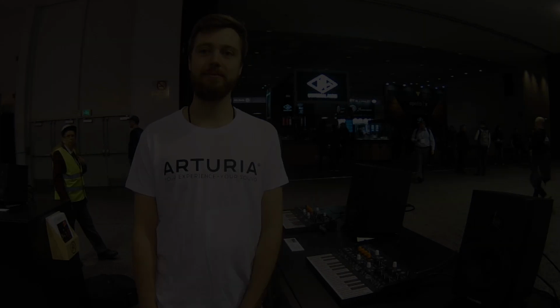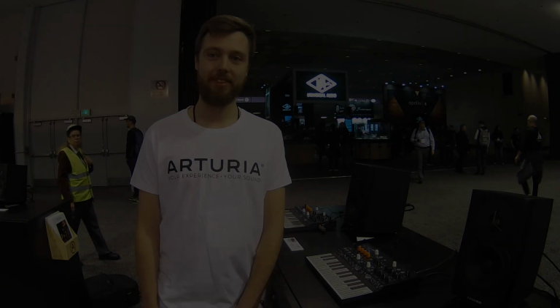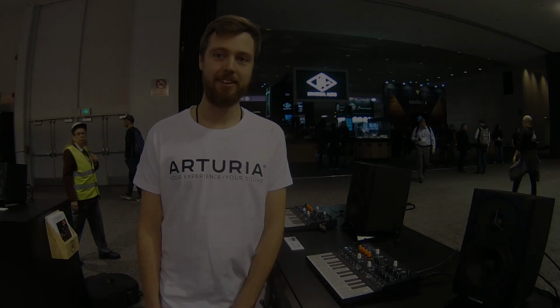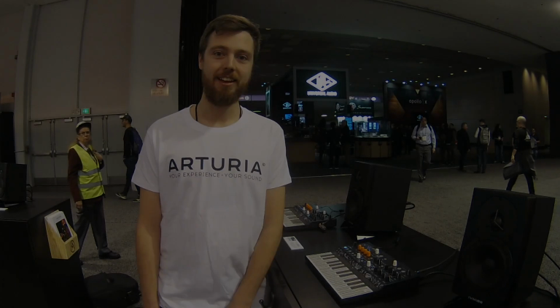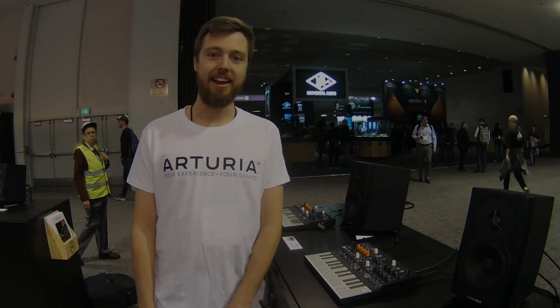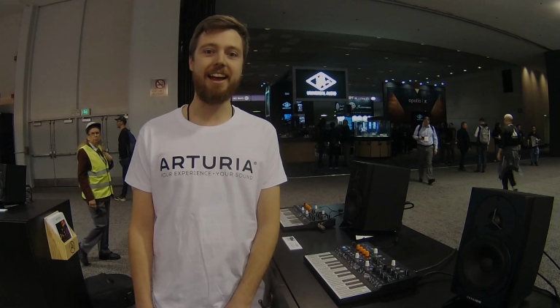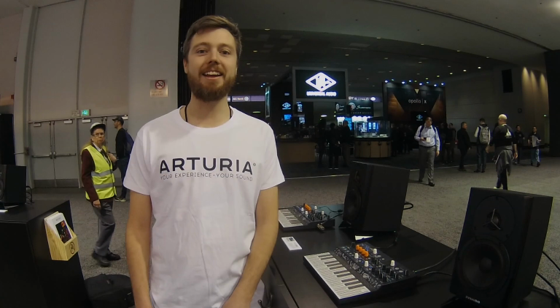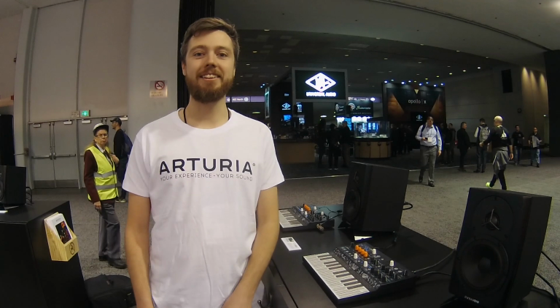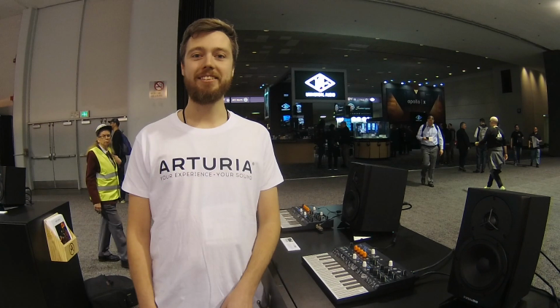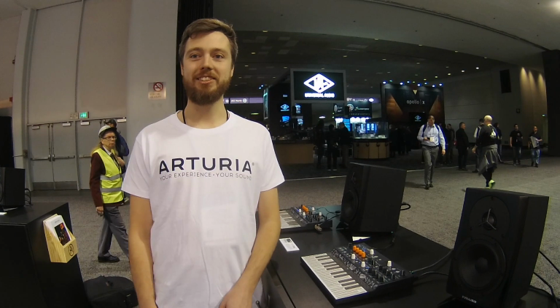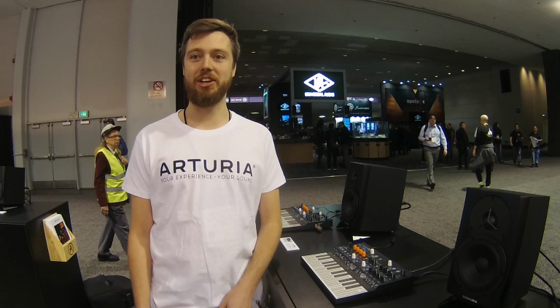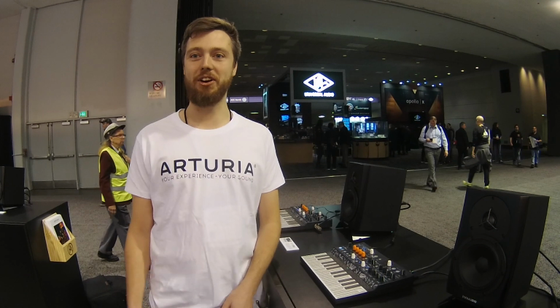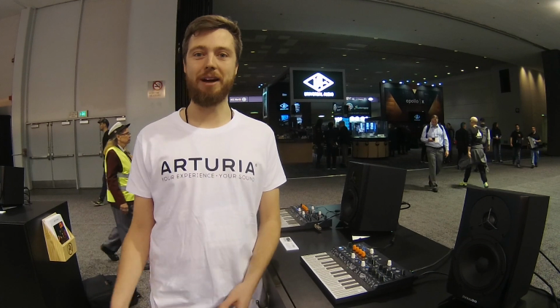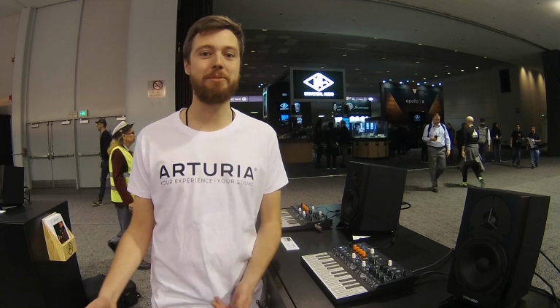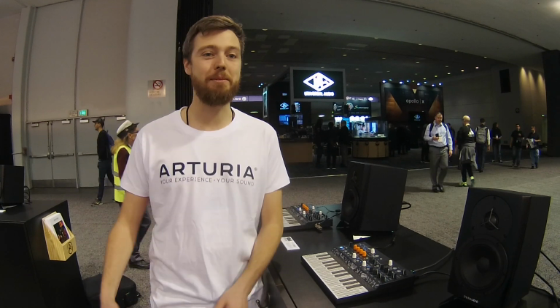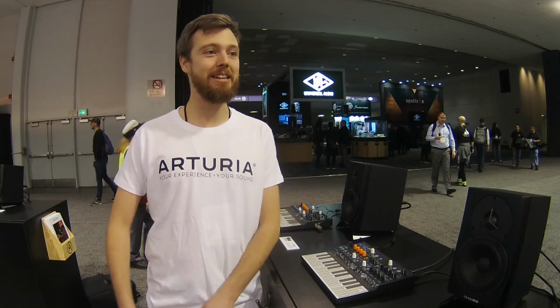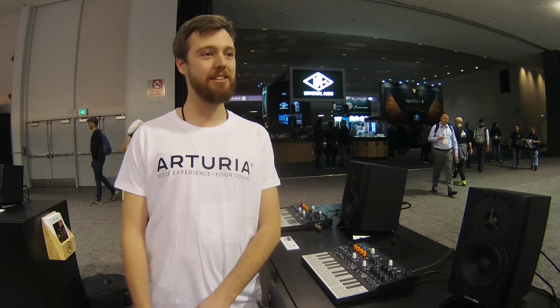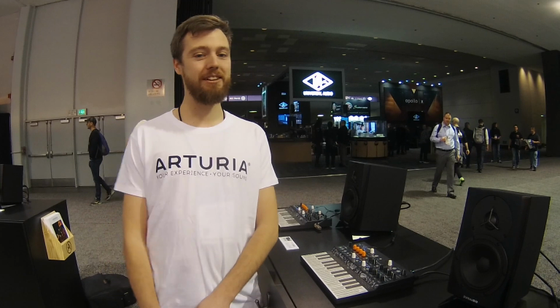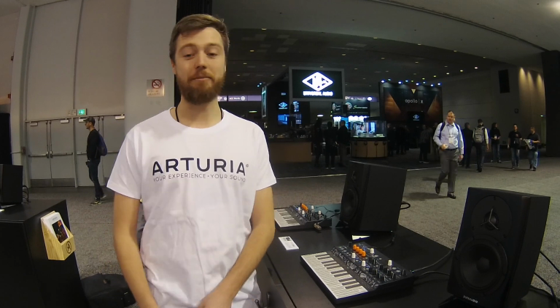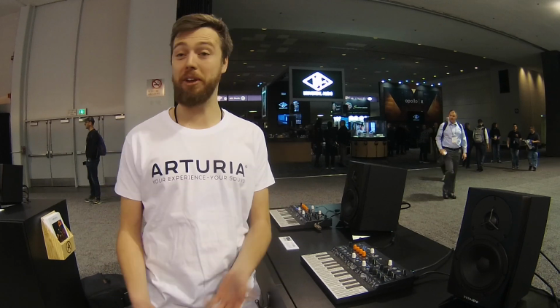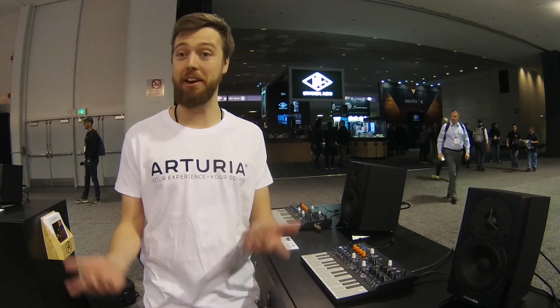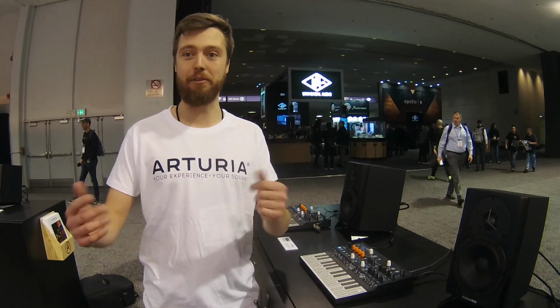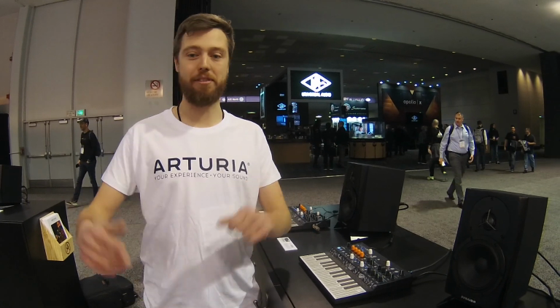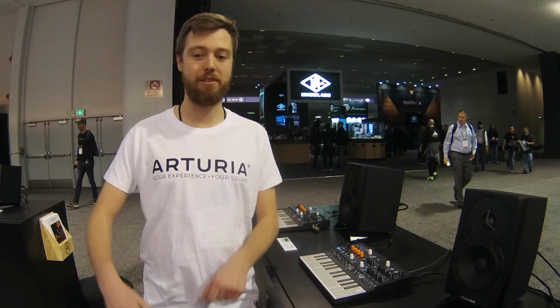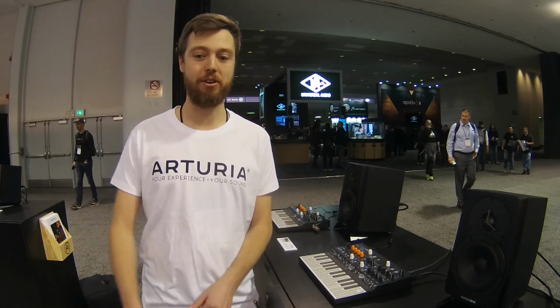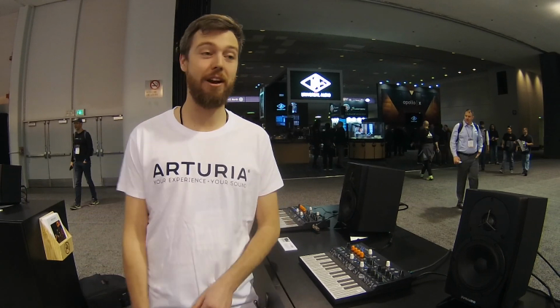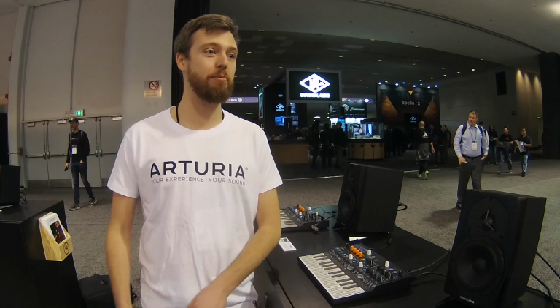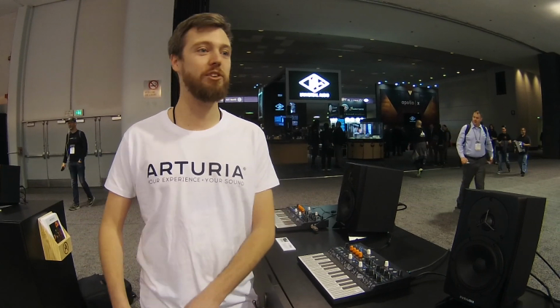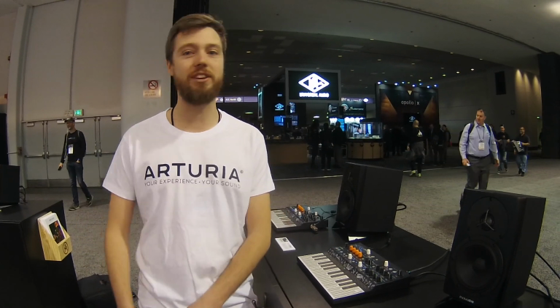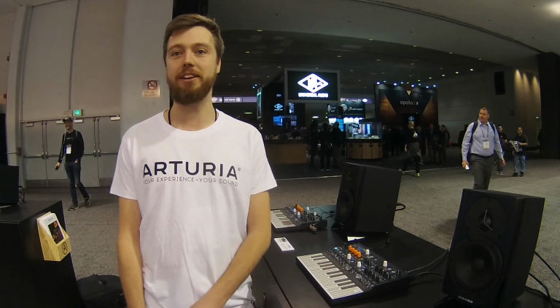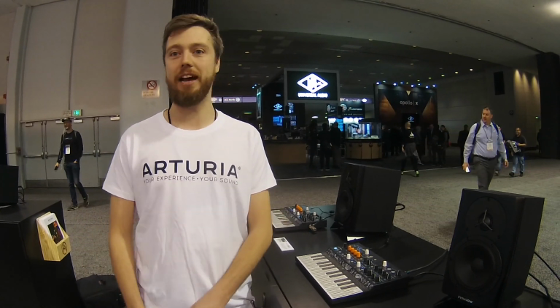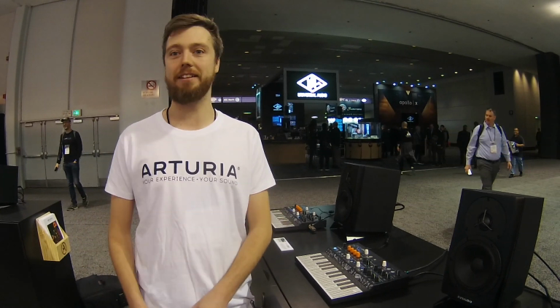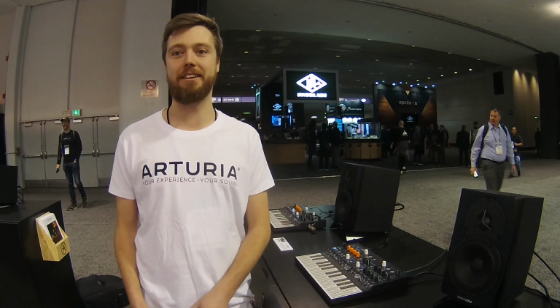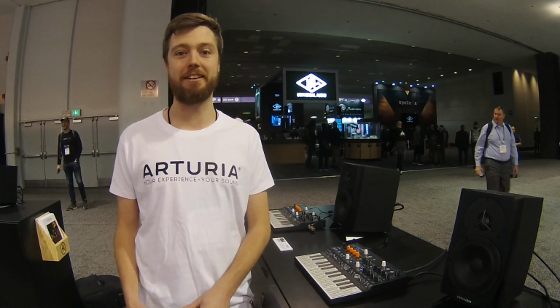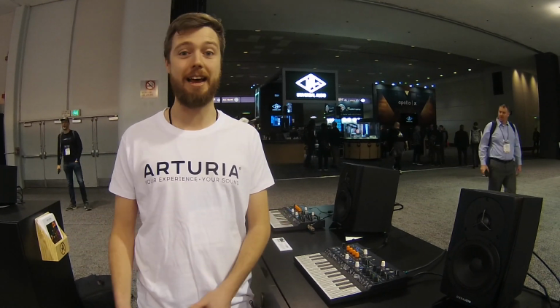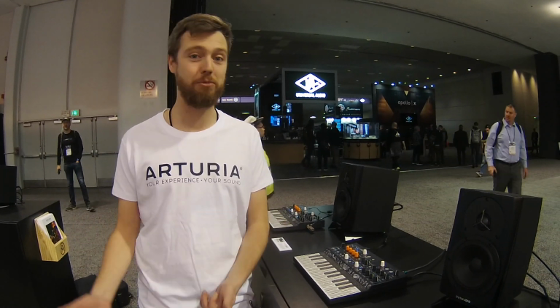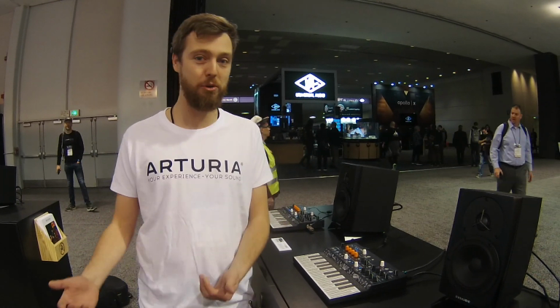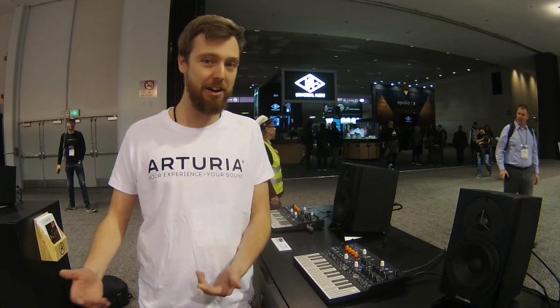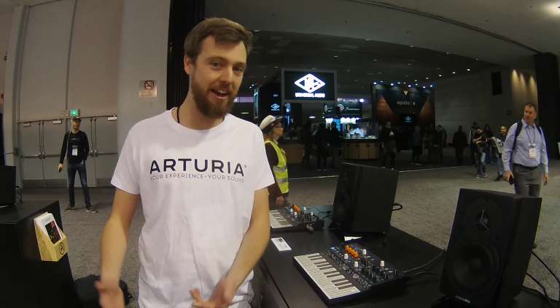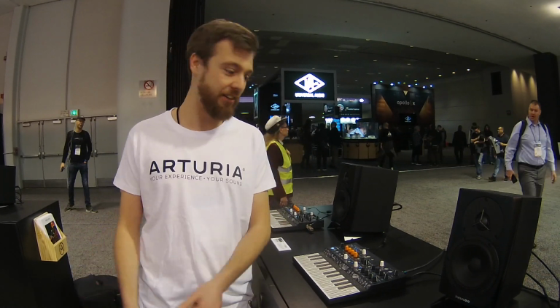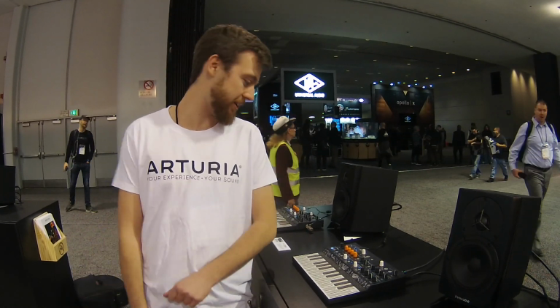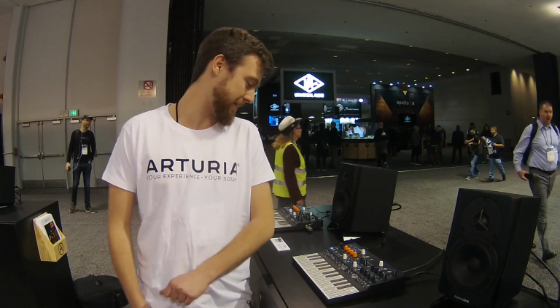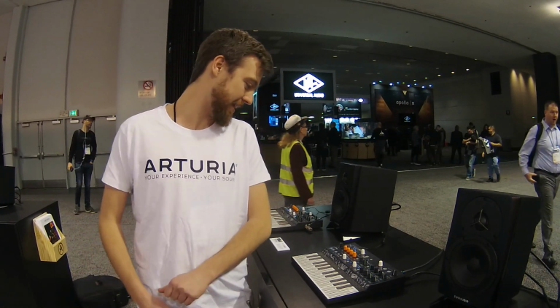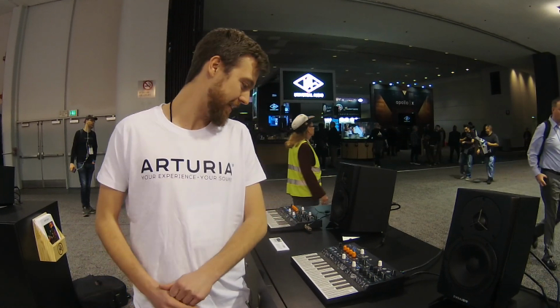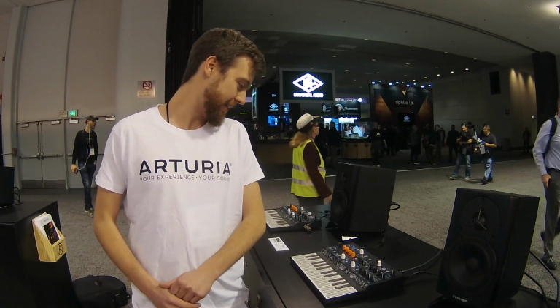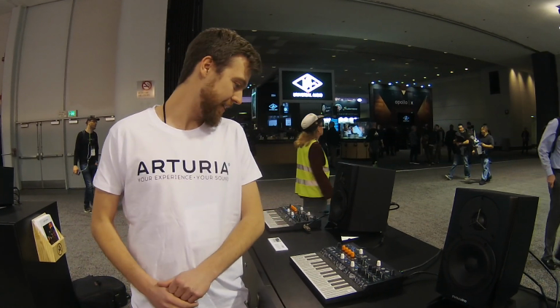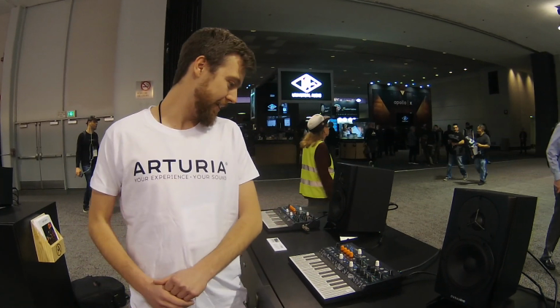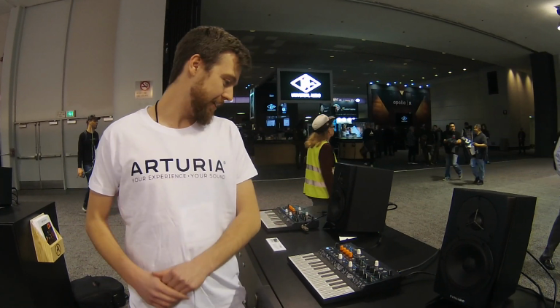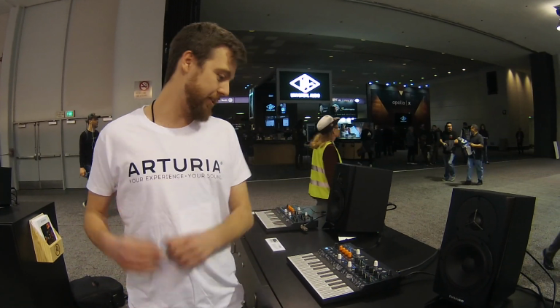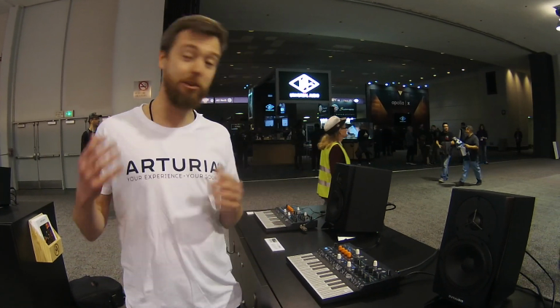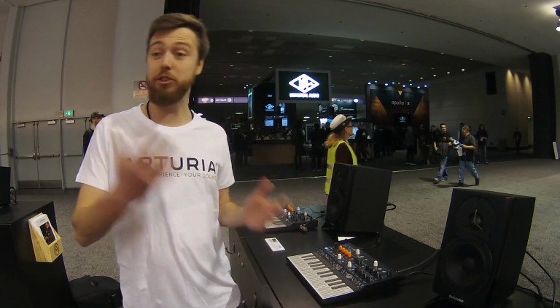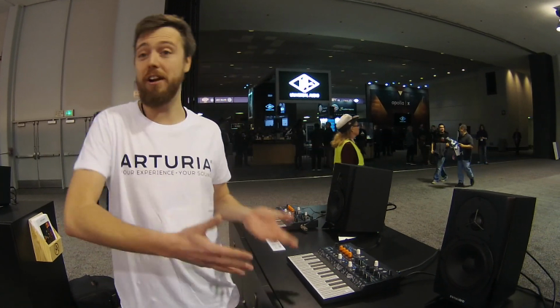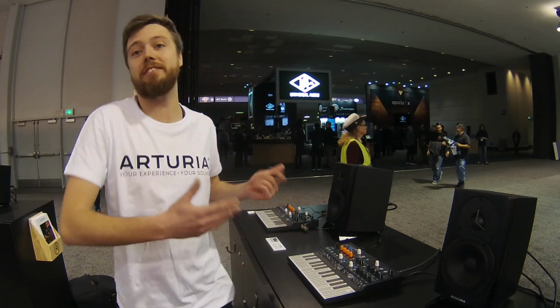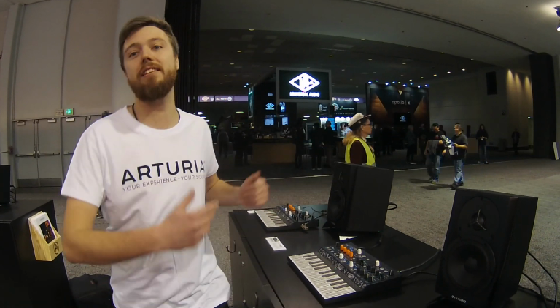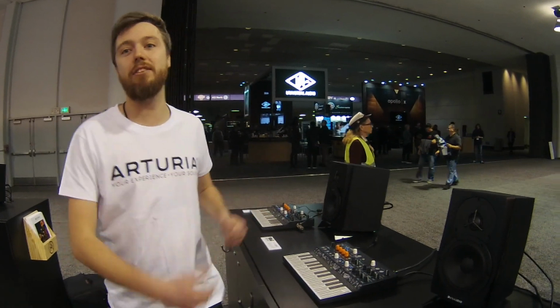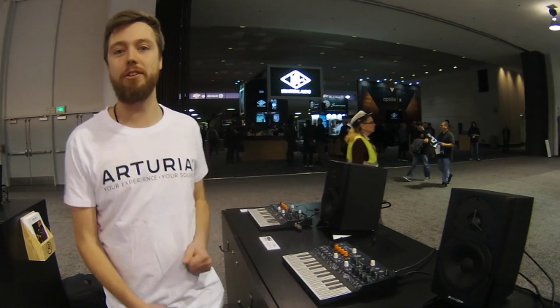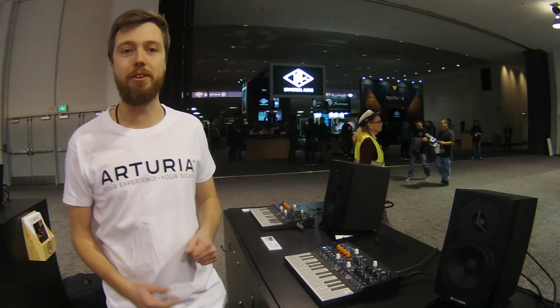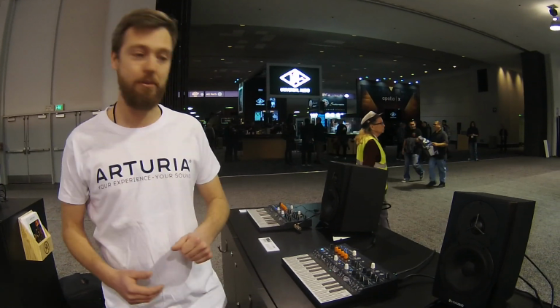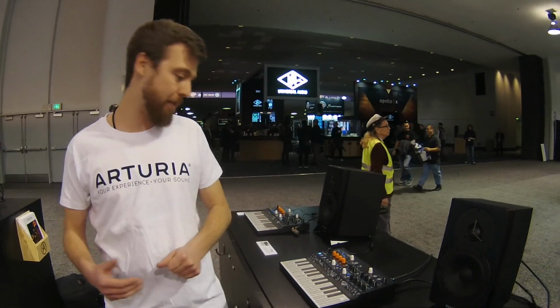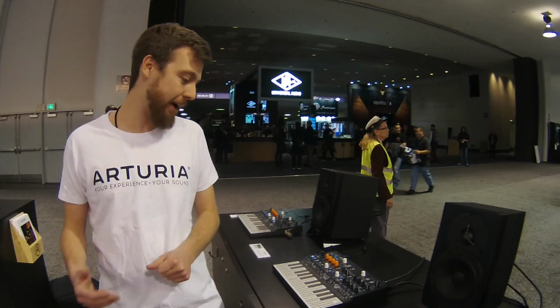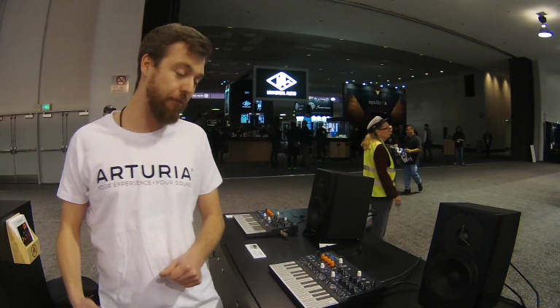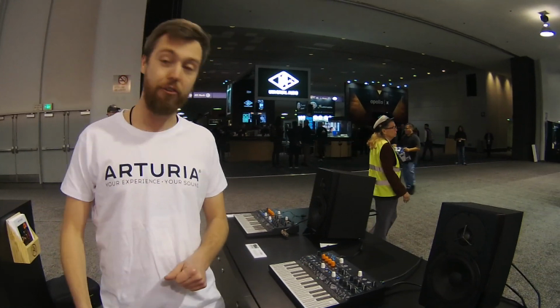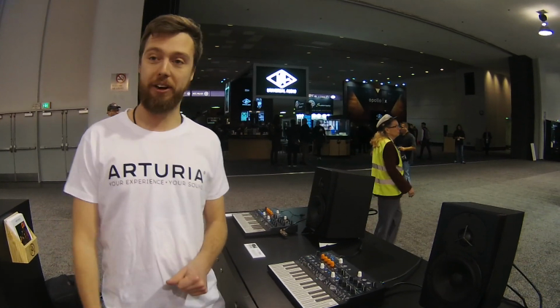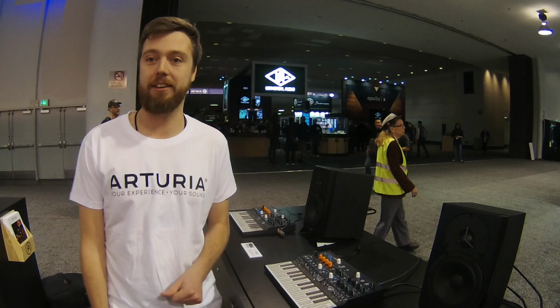Hey, so I'm Sebastian, I'm here with PrepMusic at NAMM 2019, demonstrating the new Microfreak.